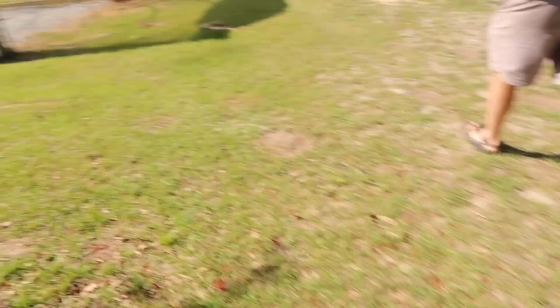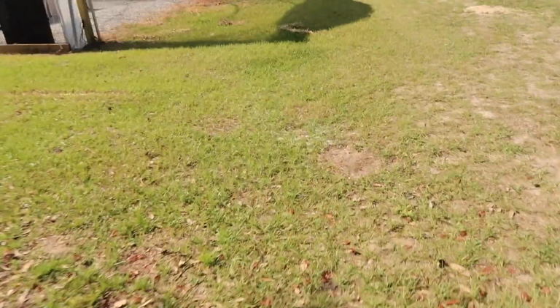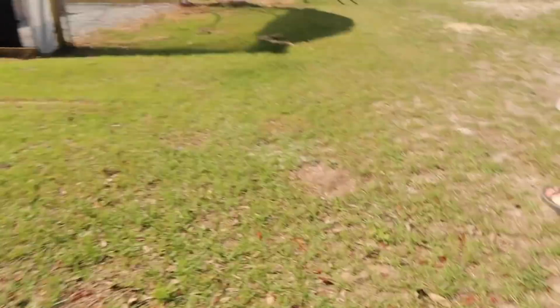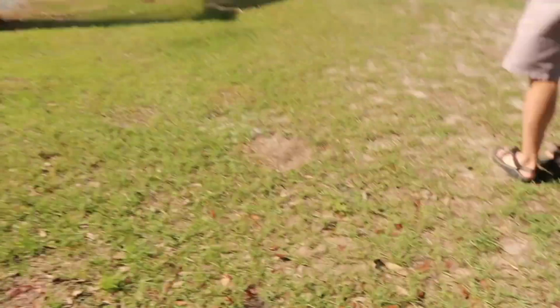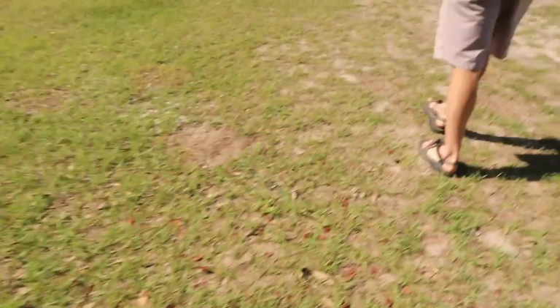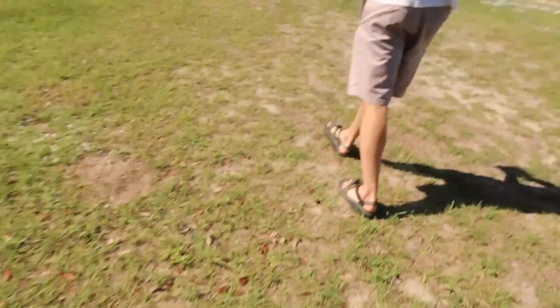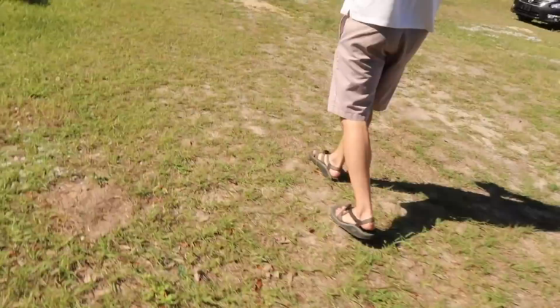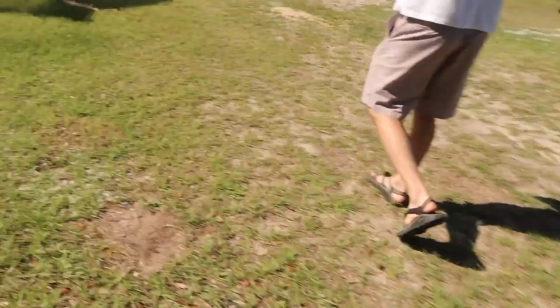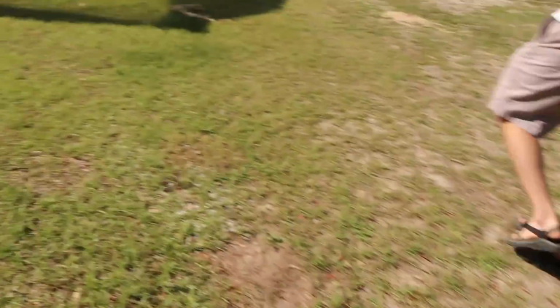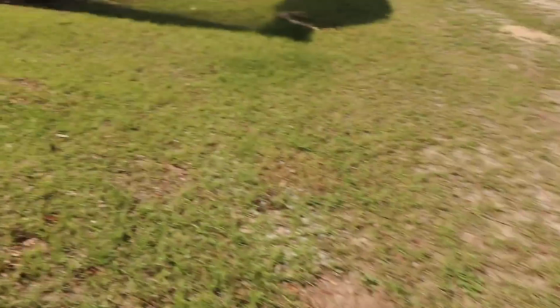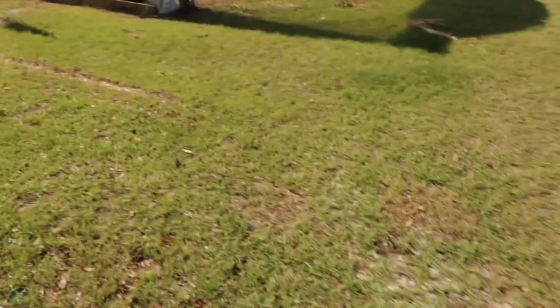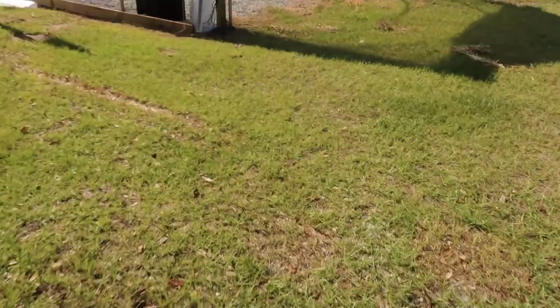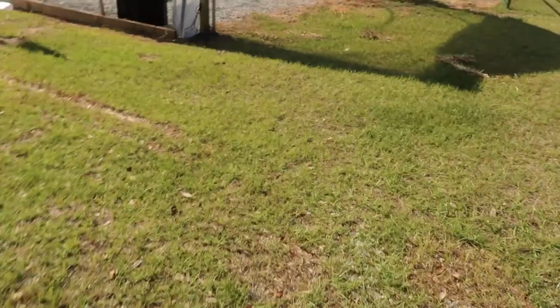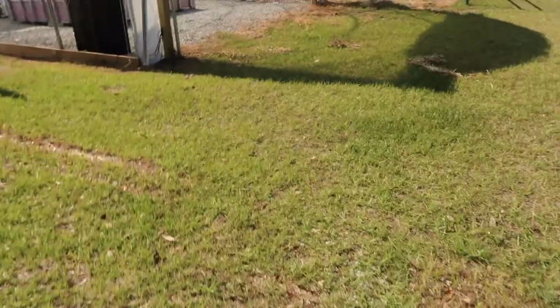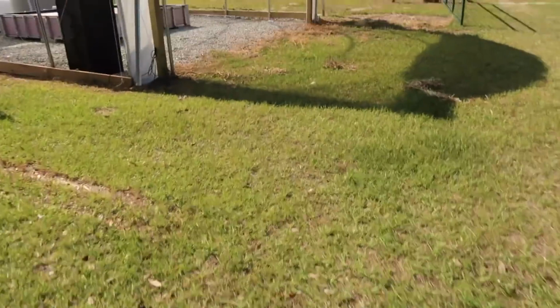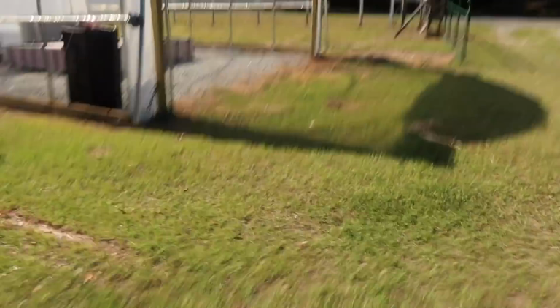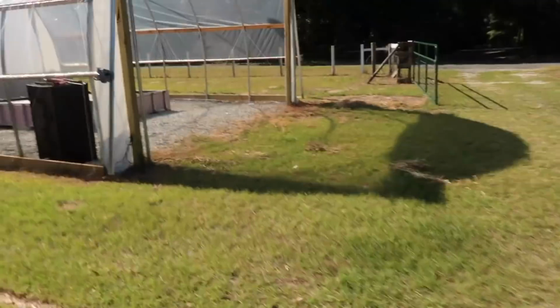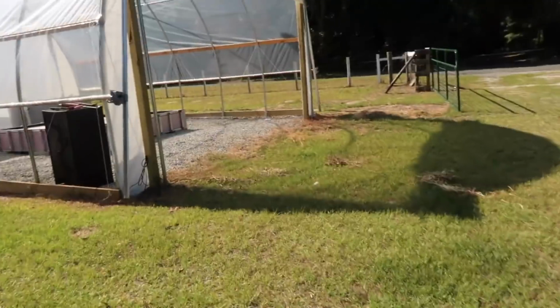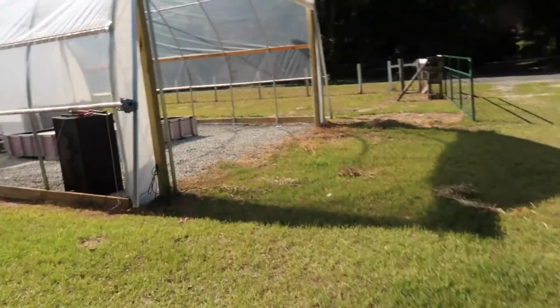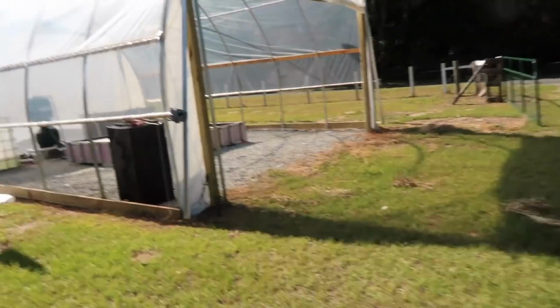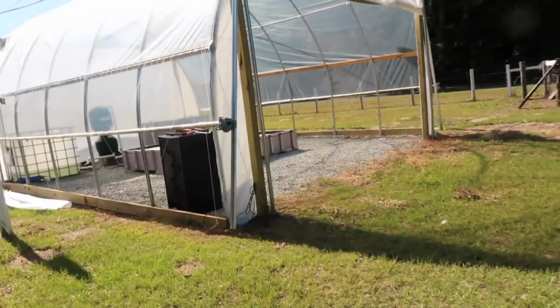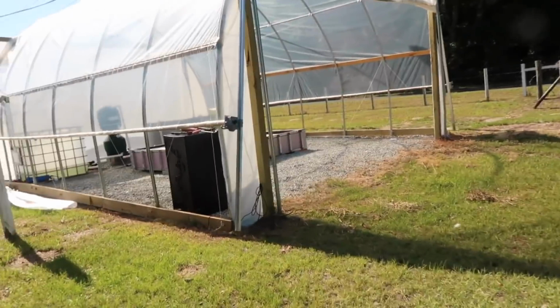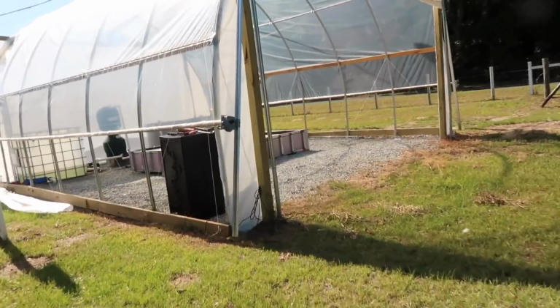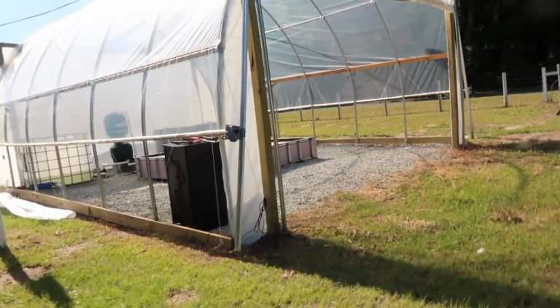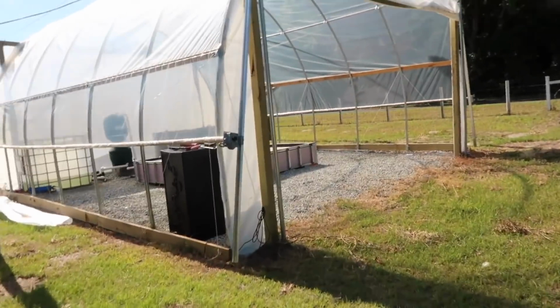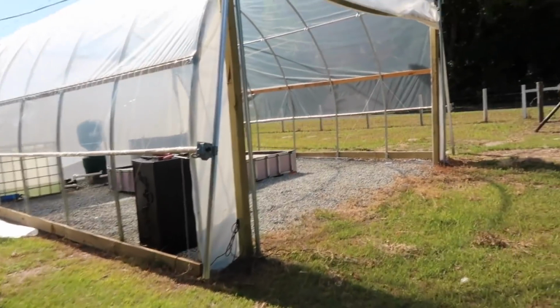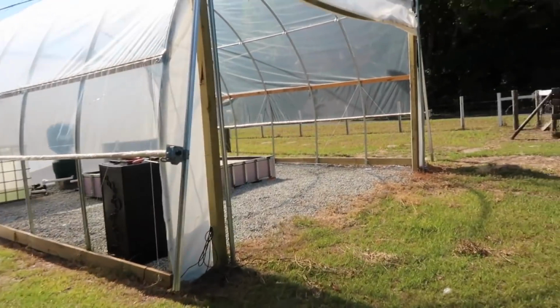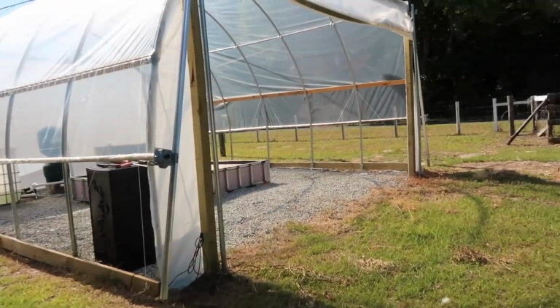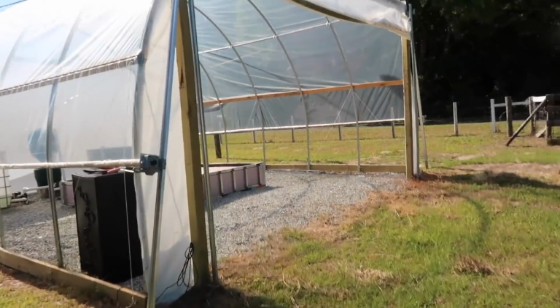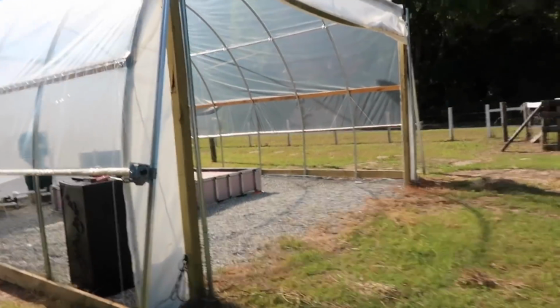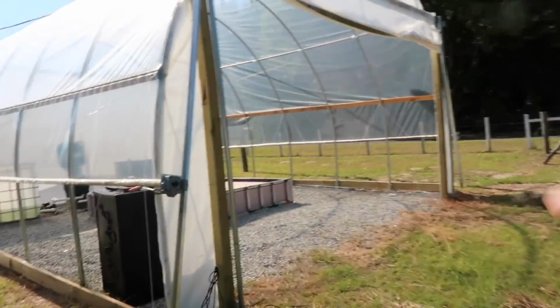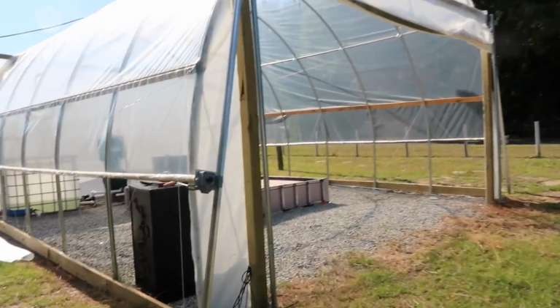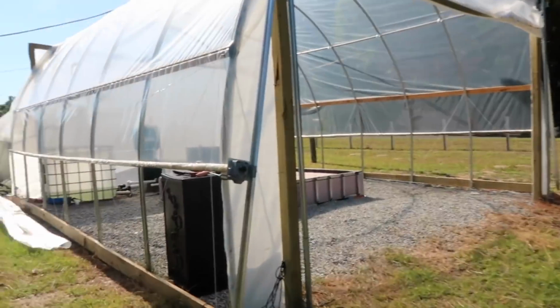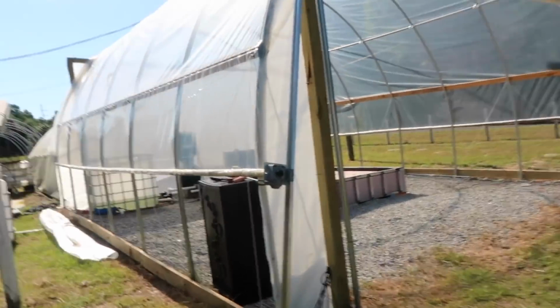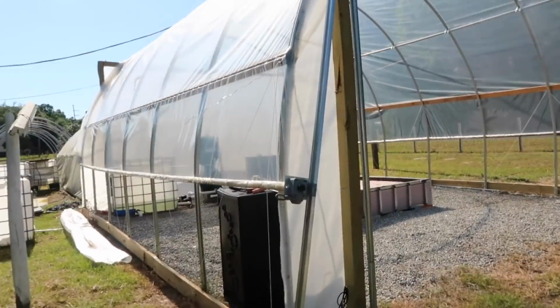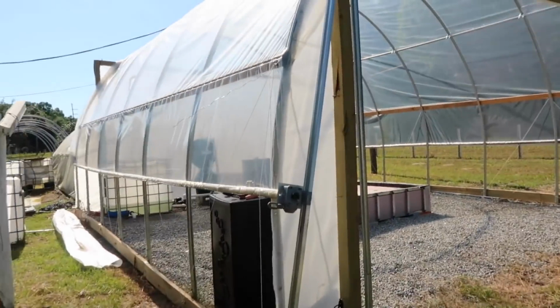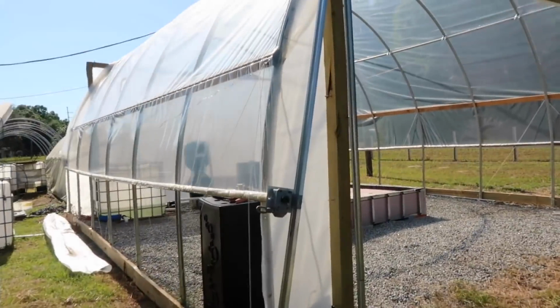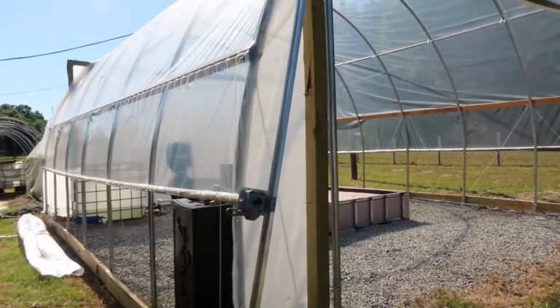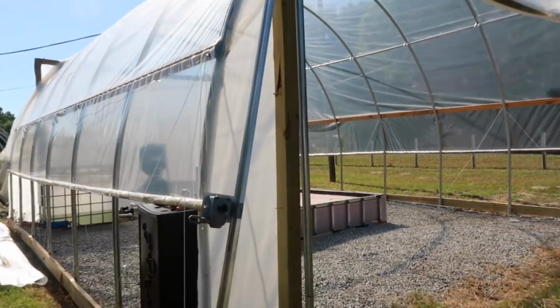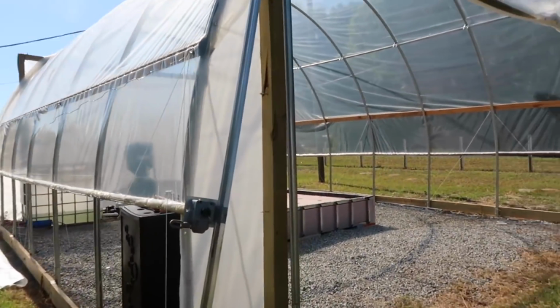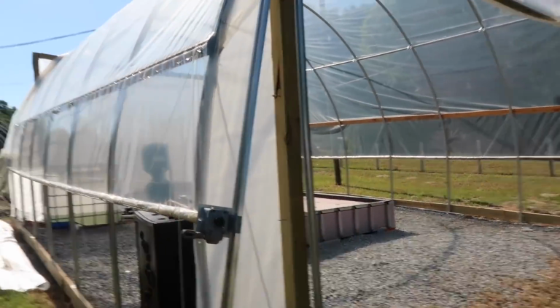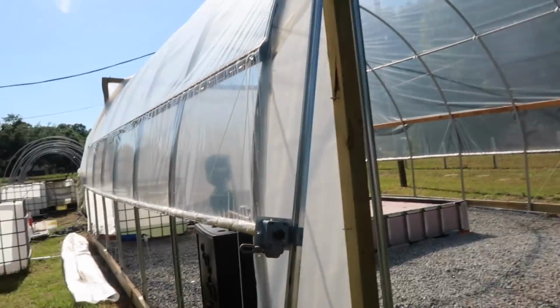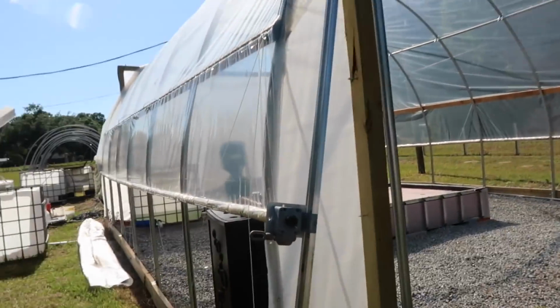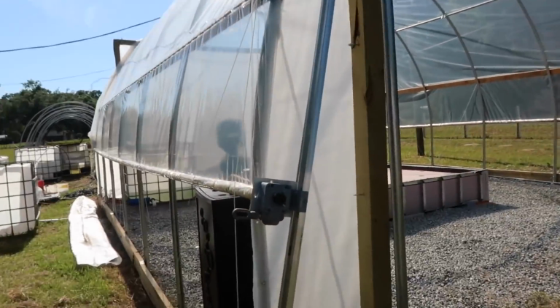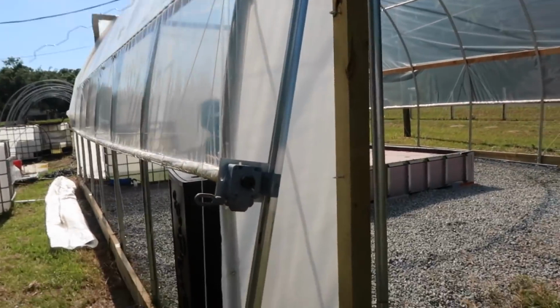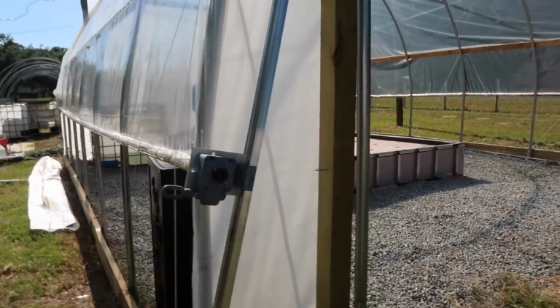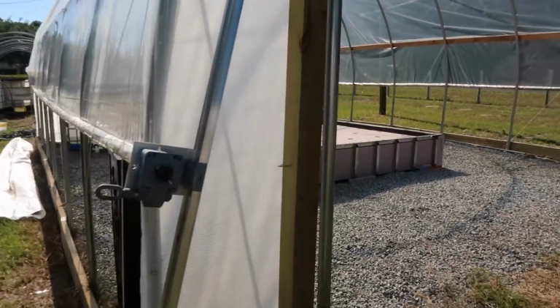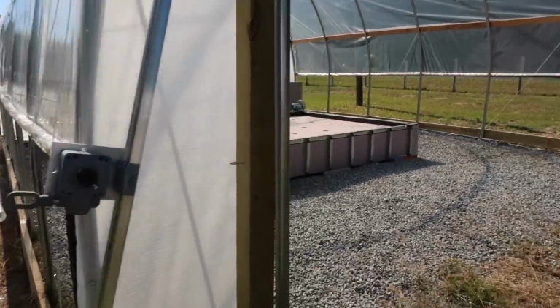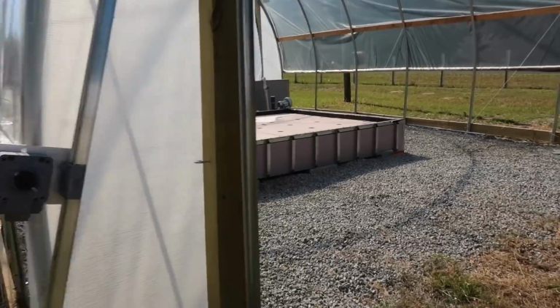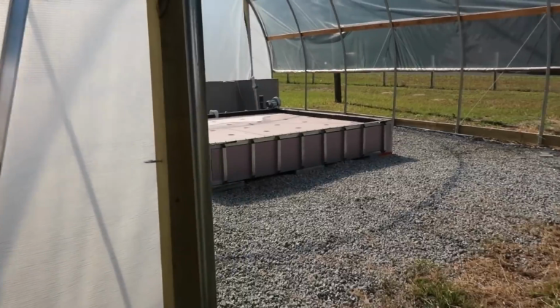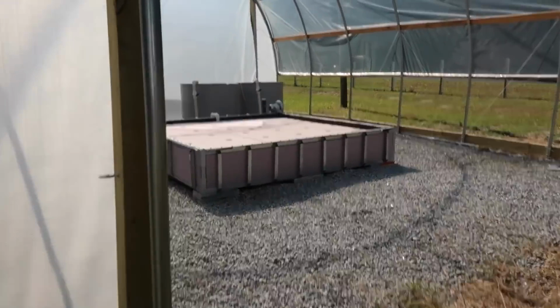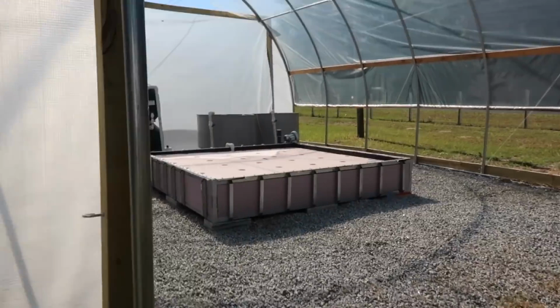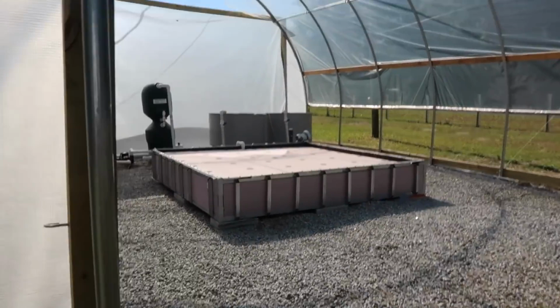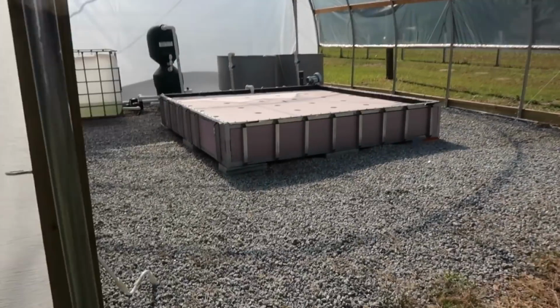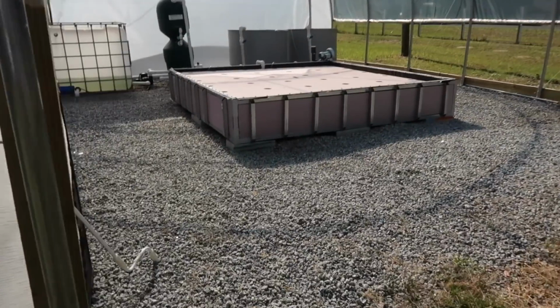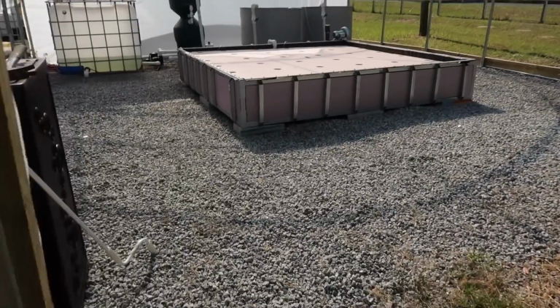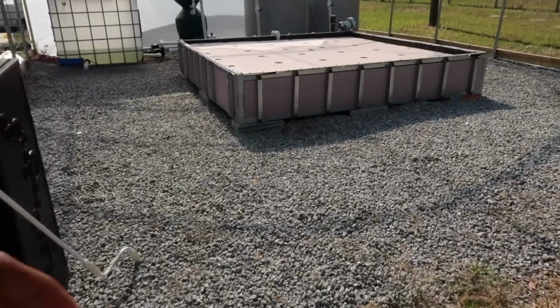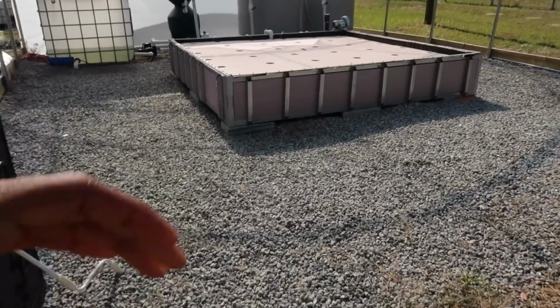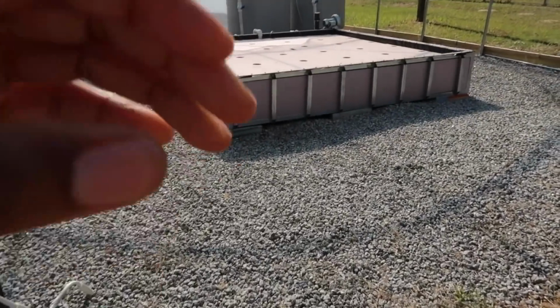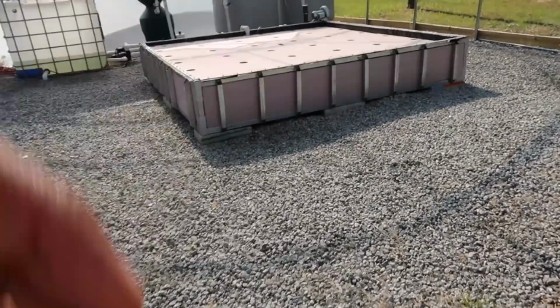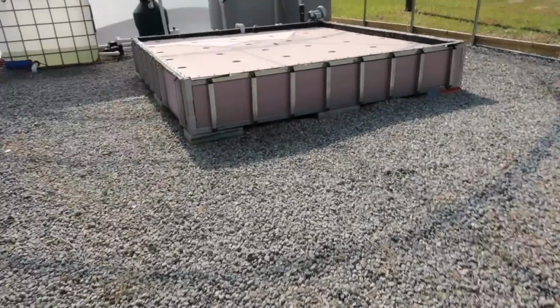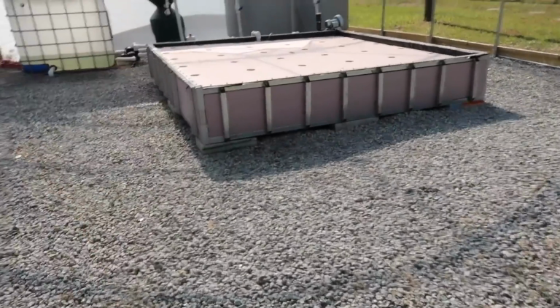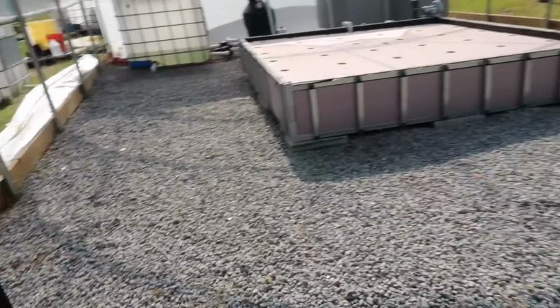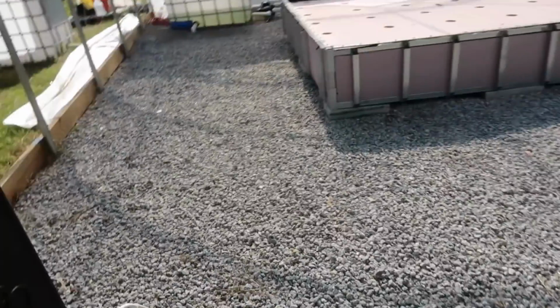This is from 2015 when I was running. I used to have this set up as an operation. I was doing that before I switched over to the teaching.